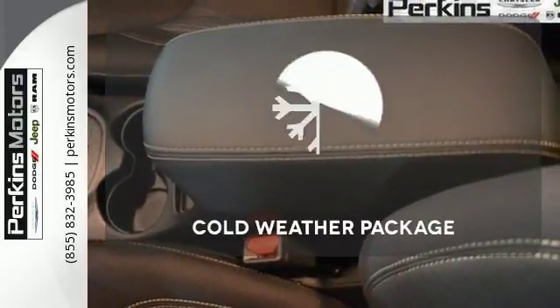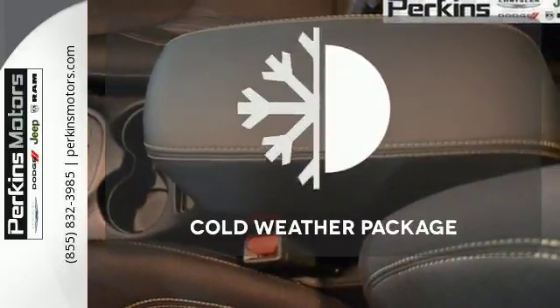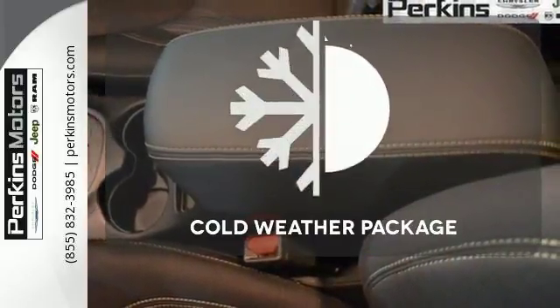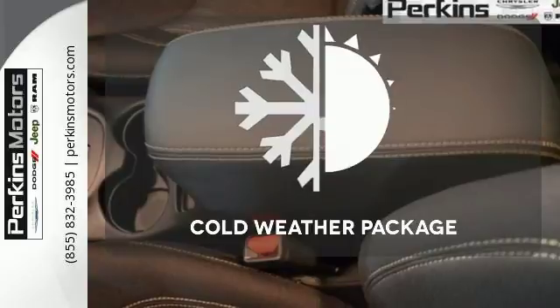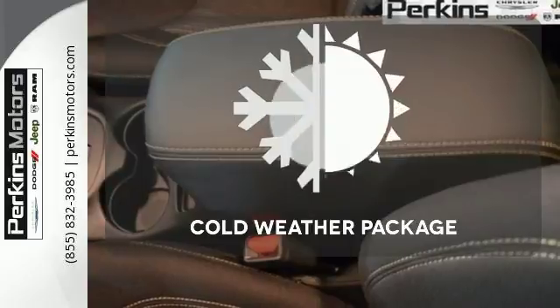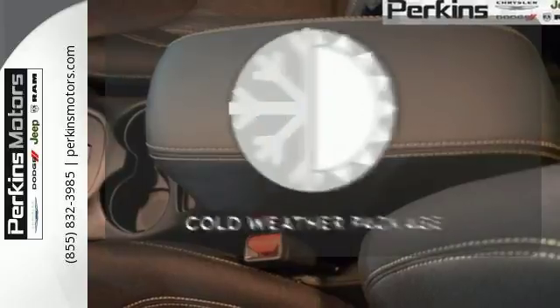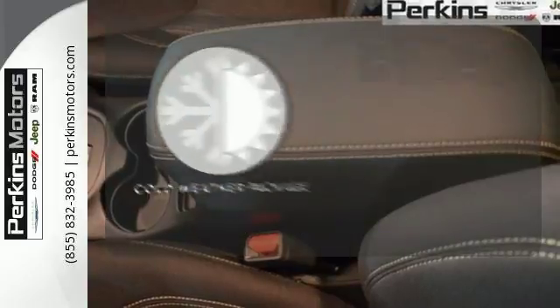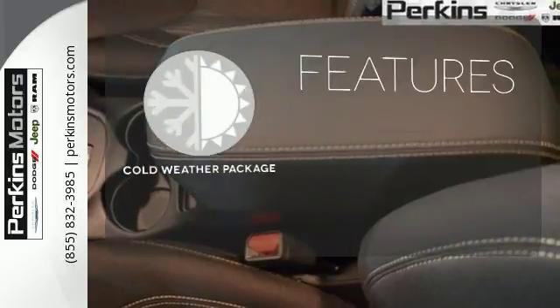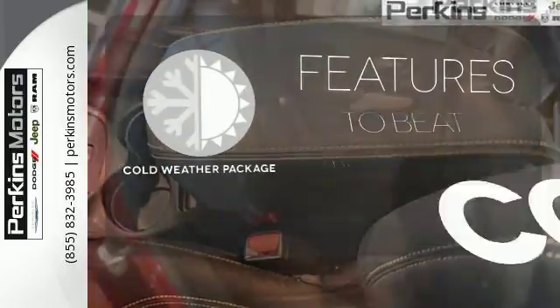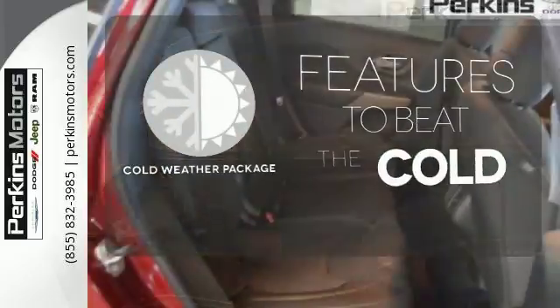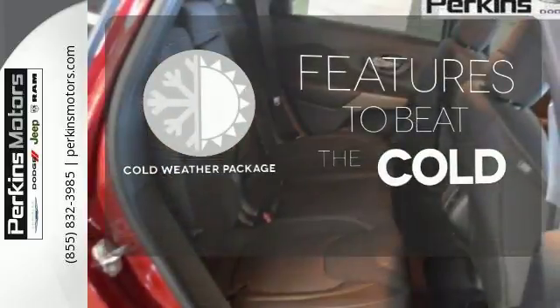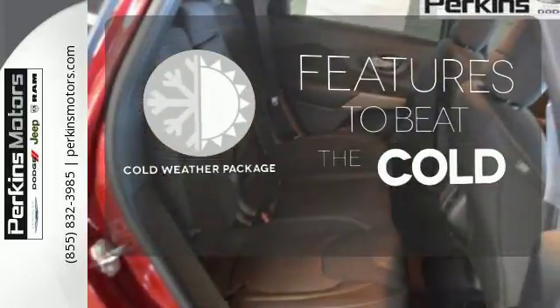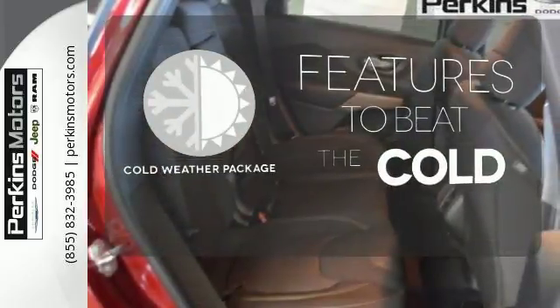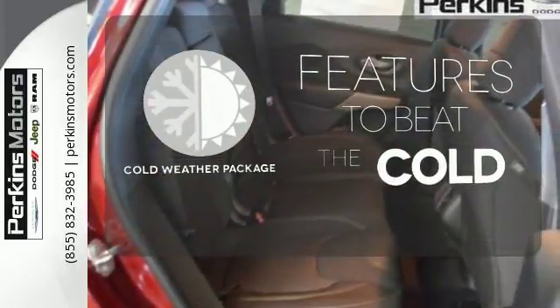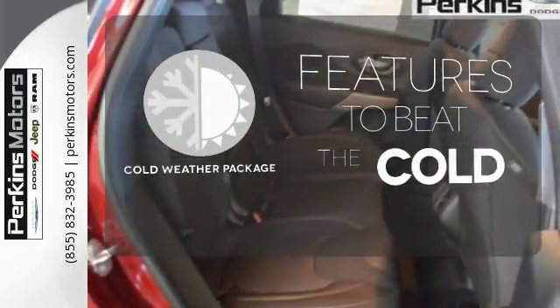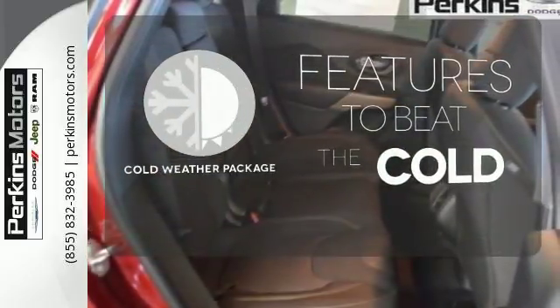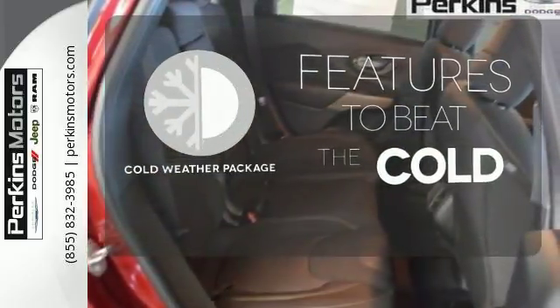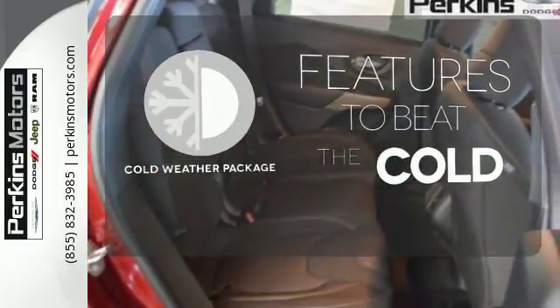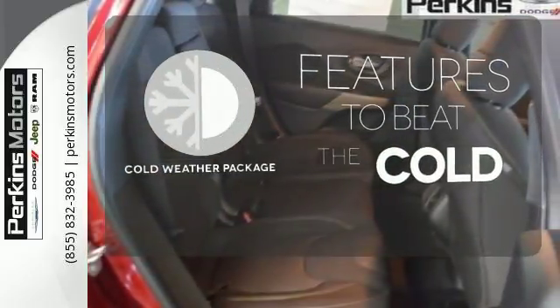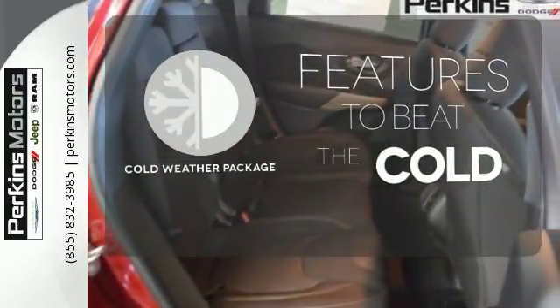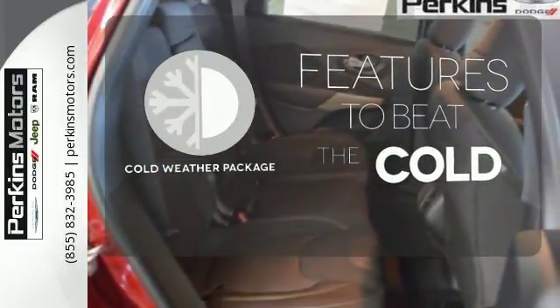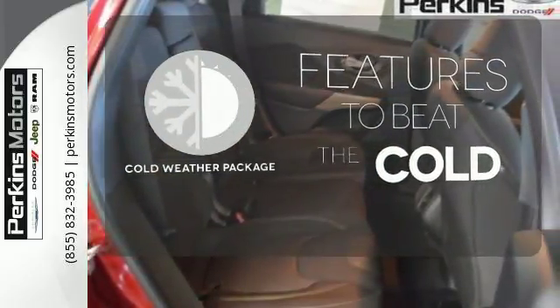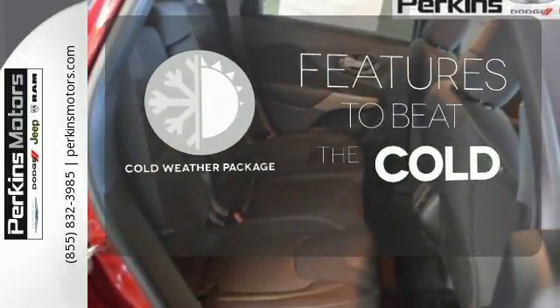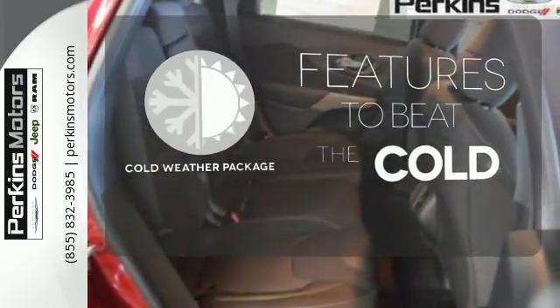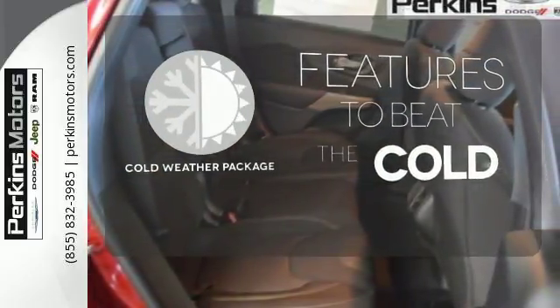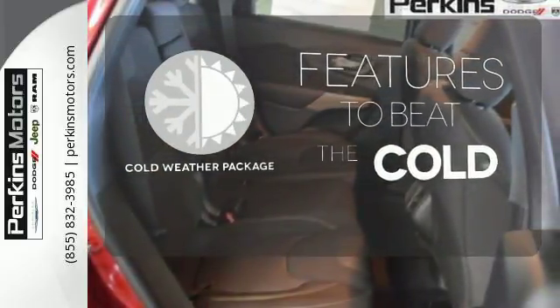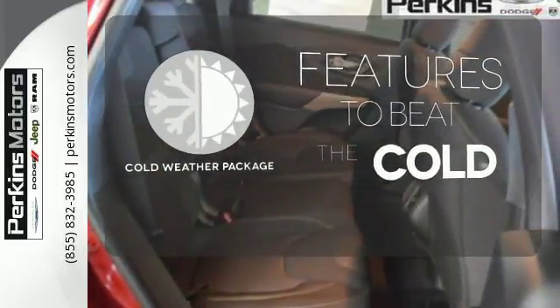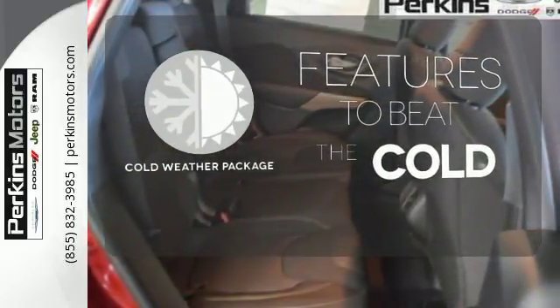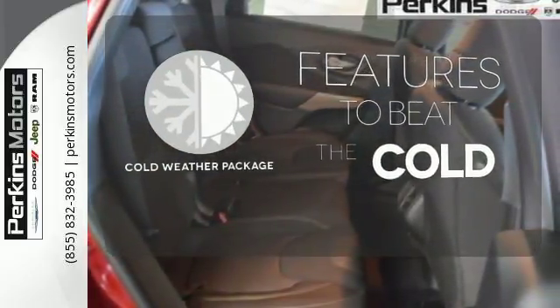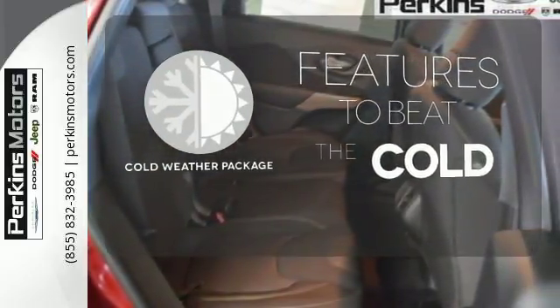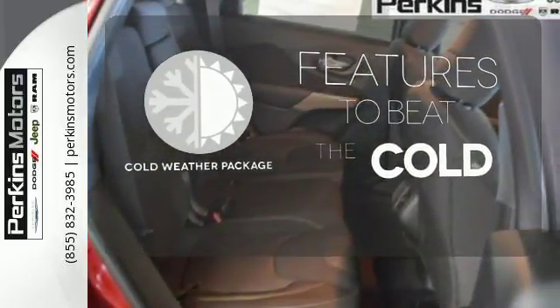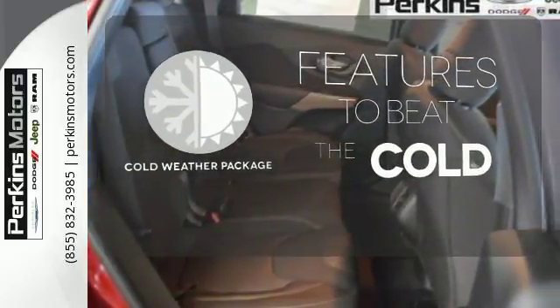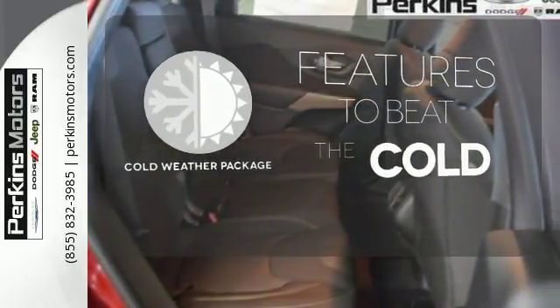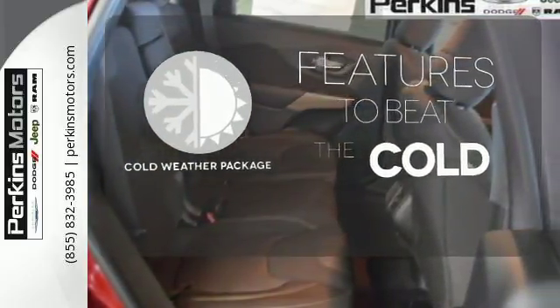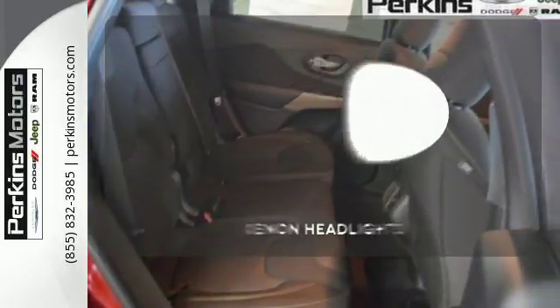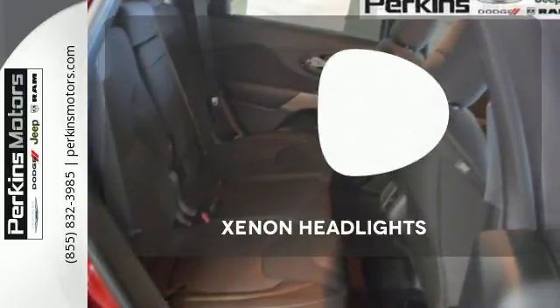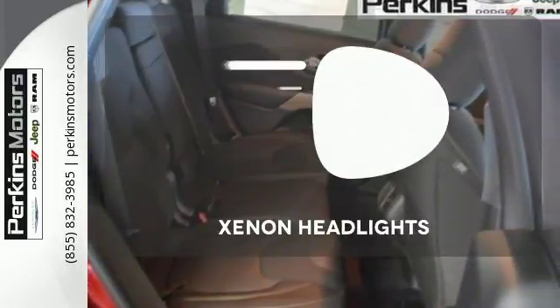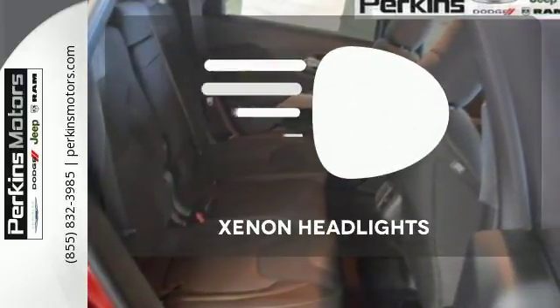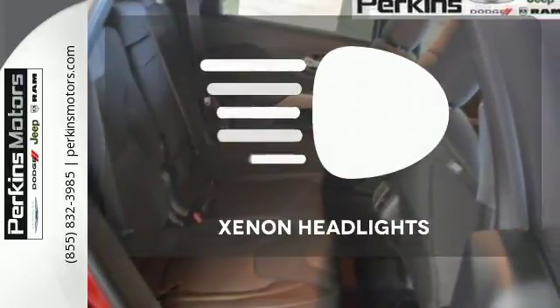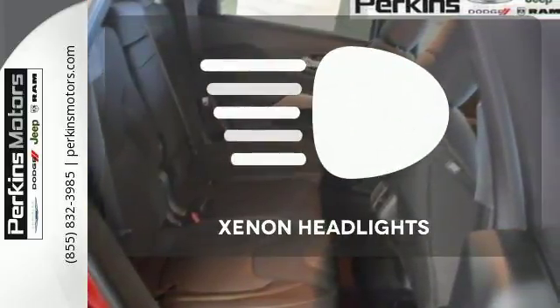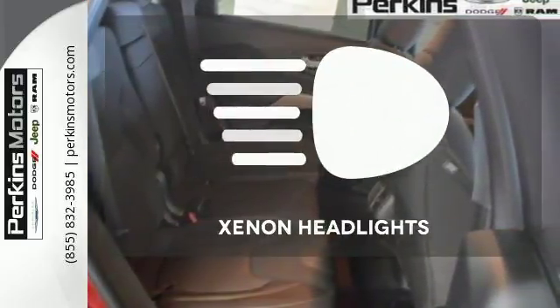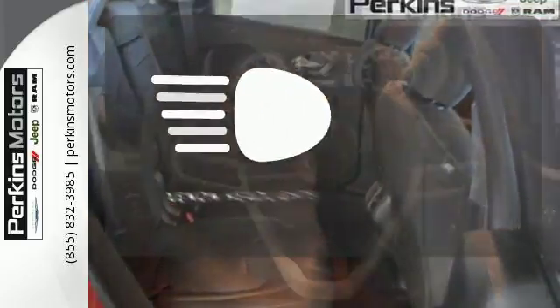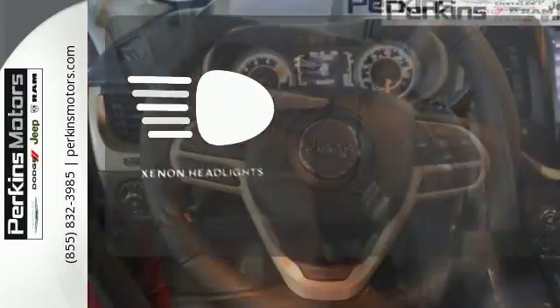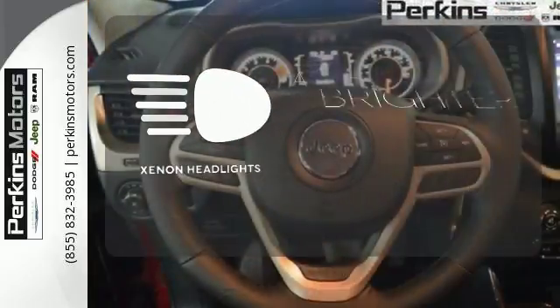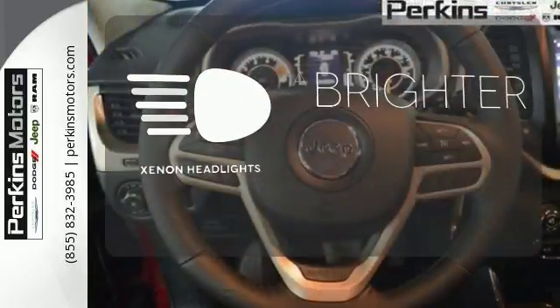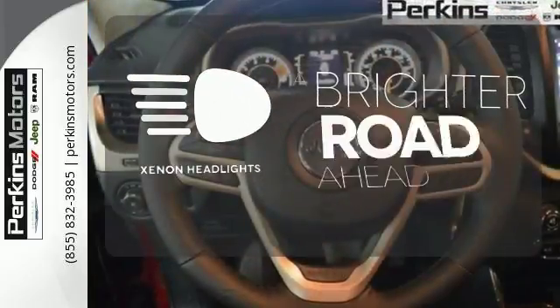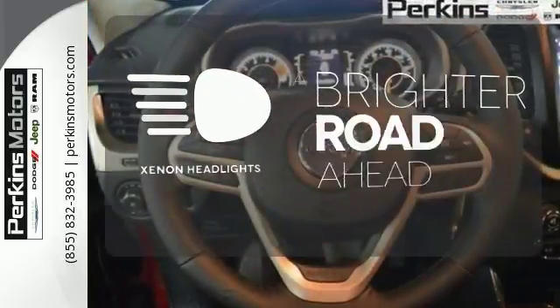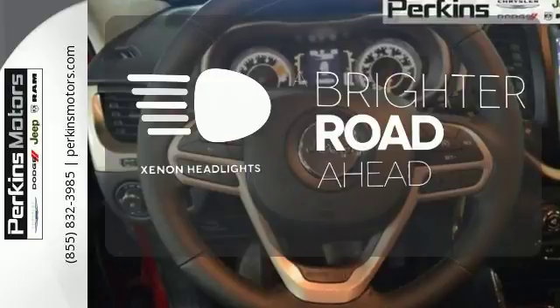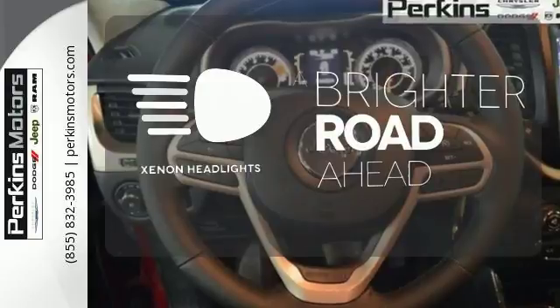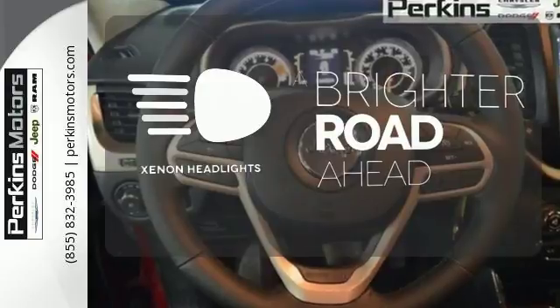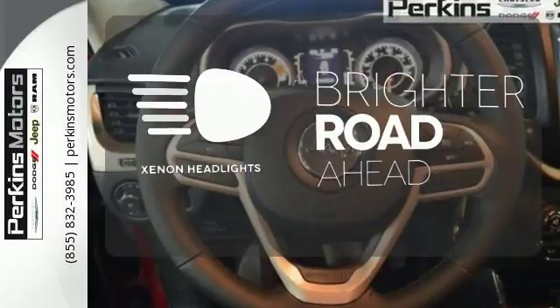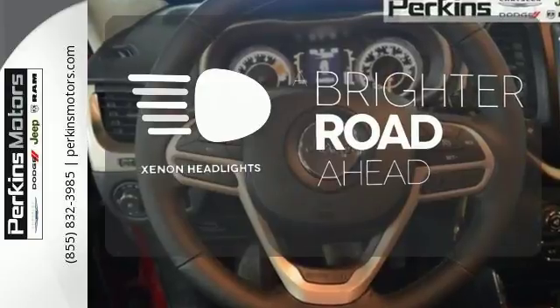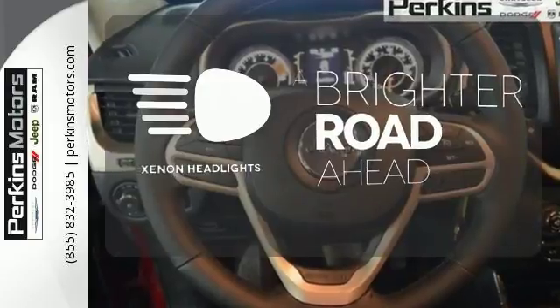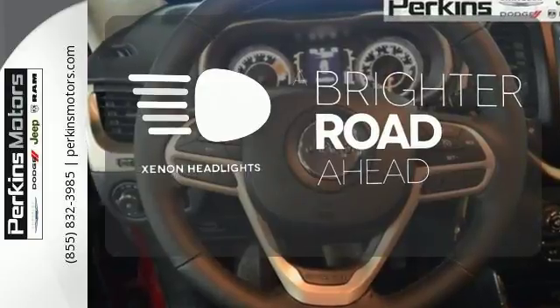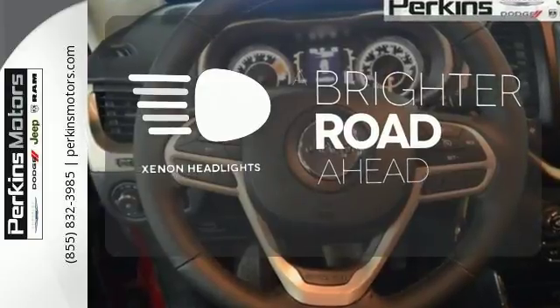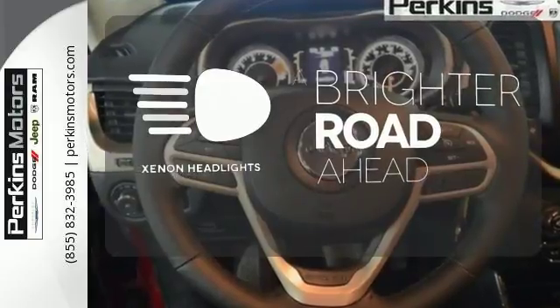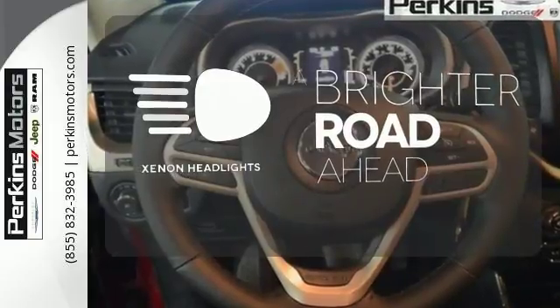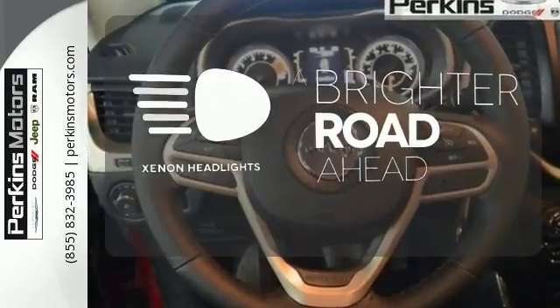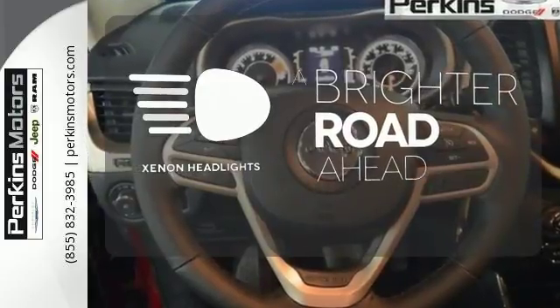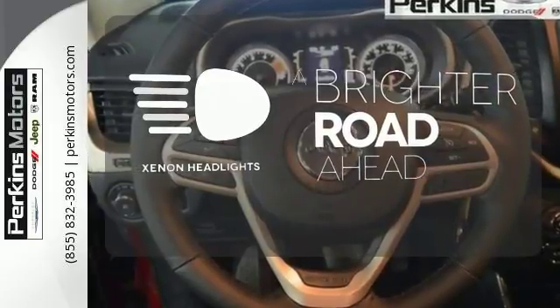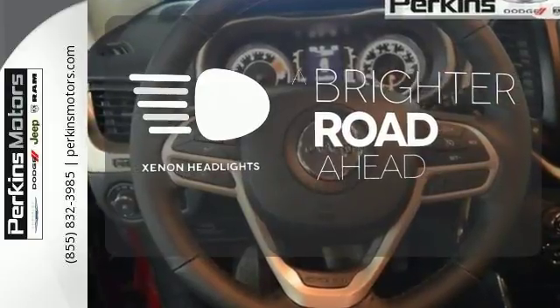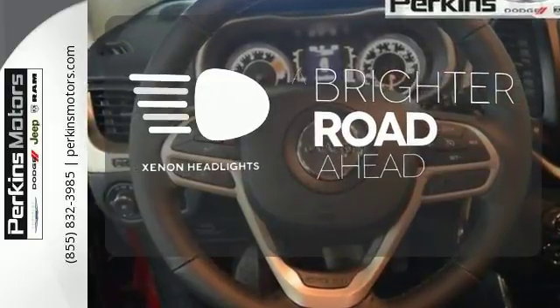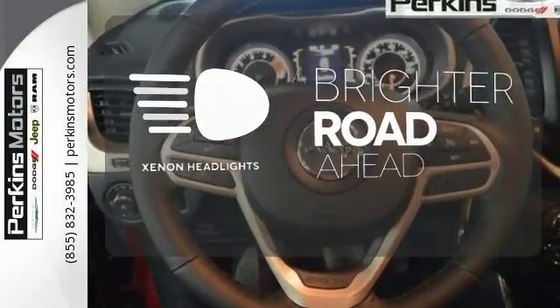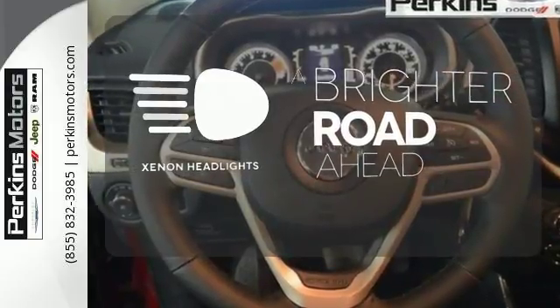The cold weather package adds even more great features to this vehicle. The Xenon headlights shine brighter for better visibility.